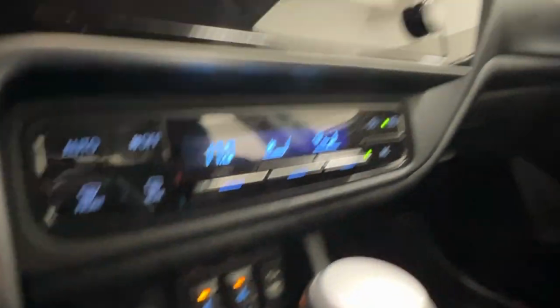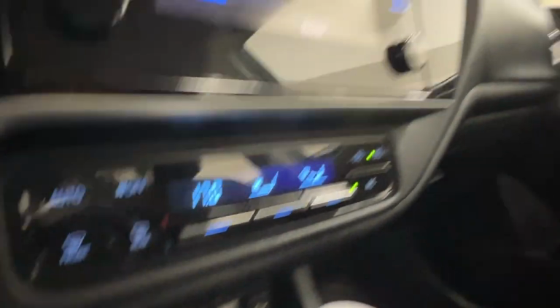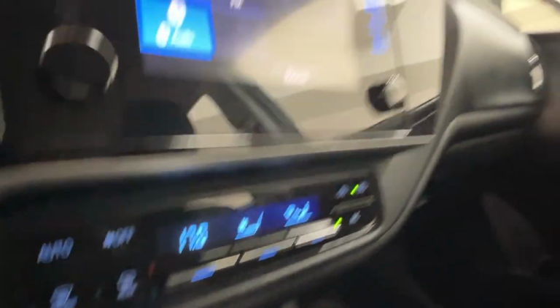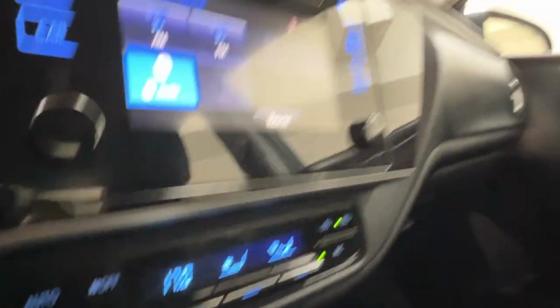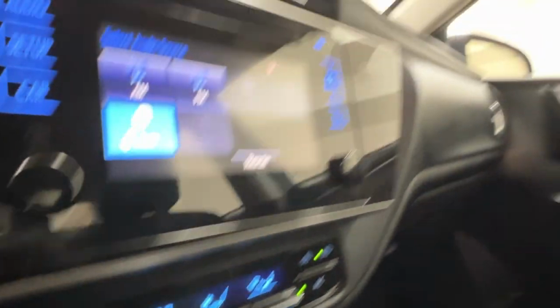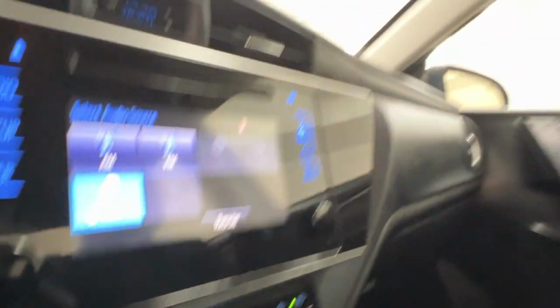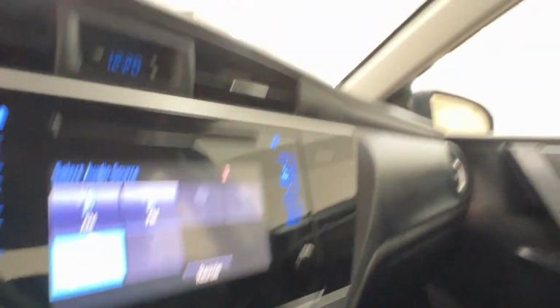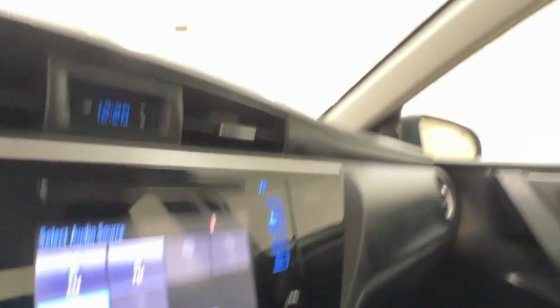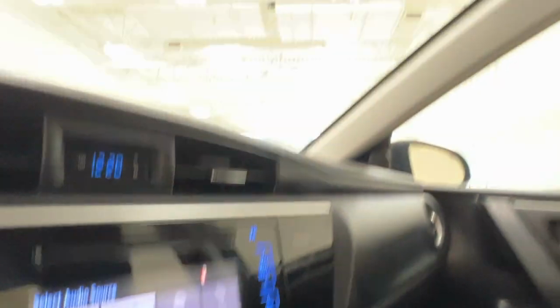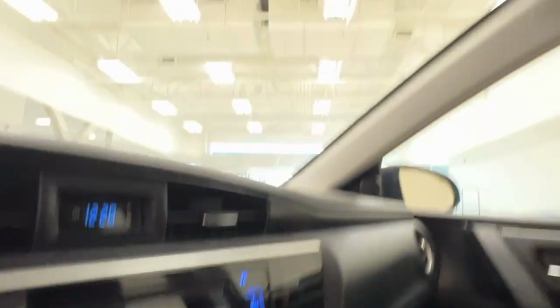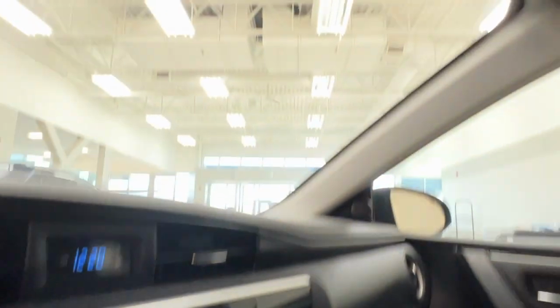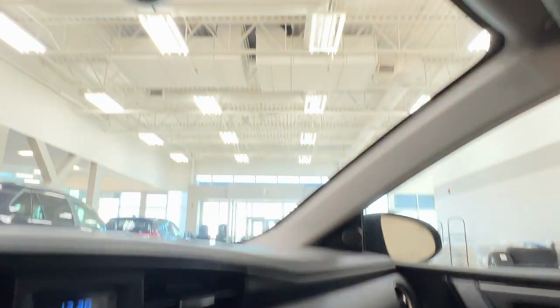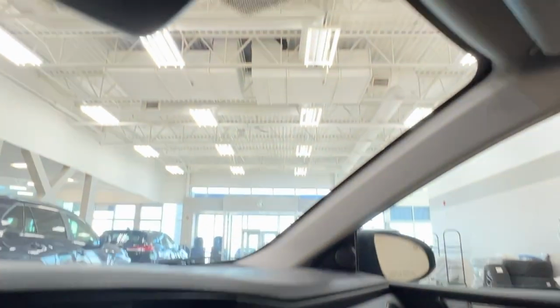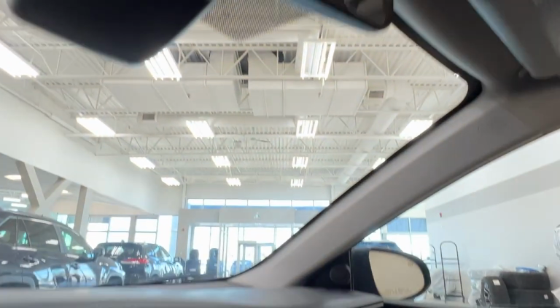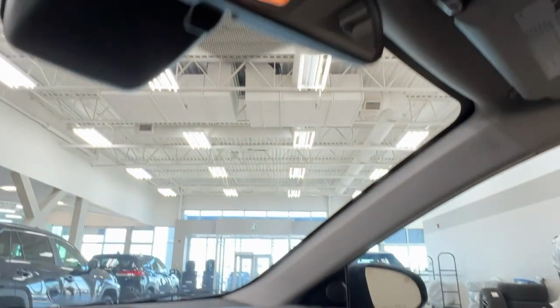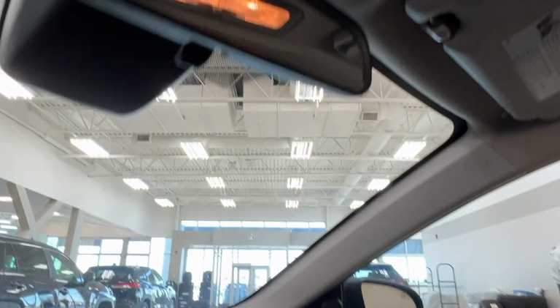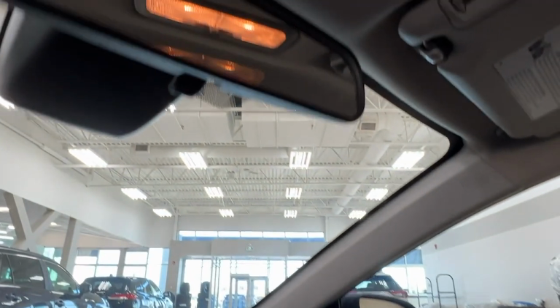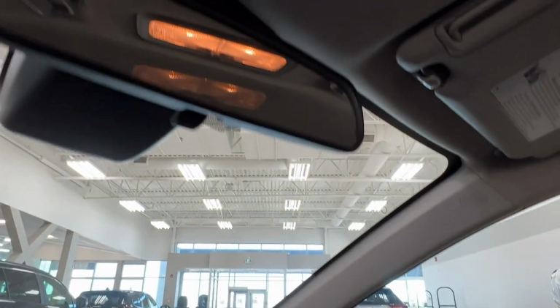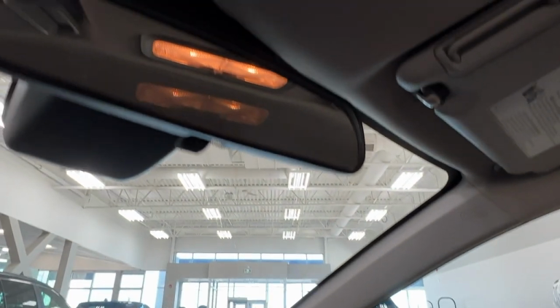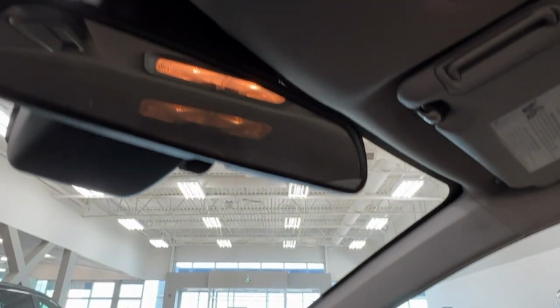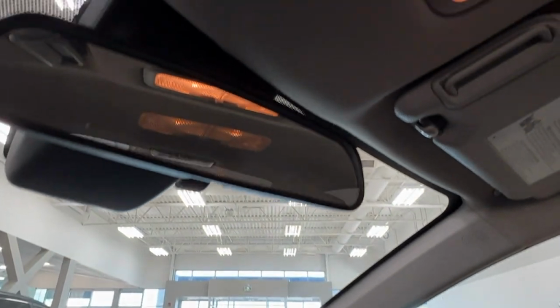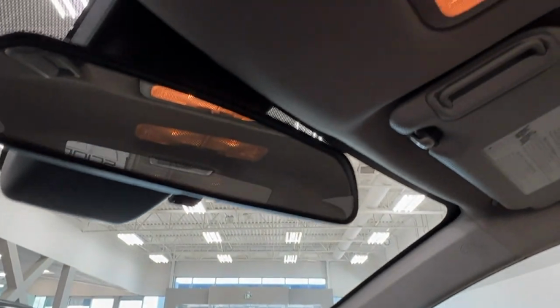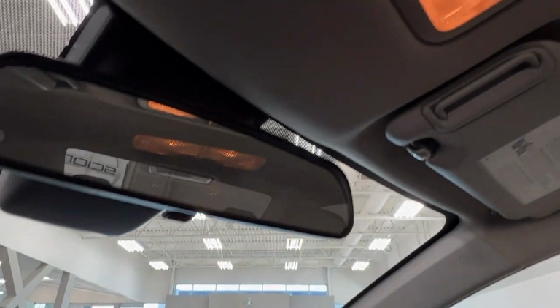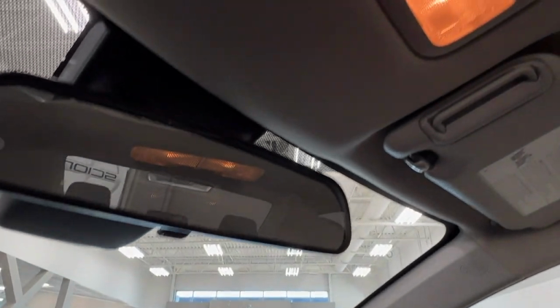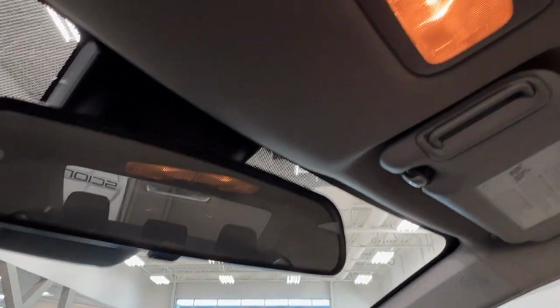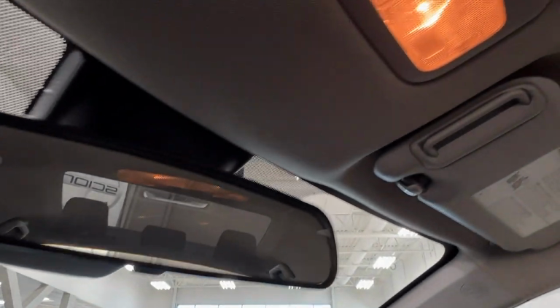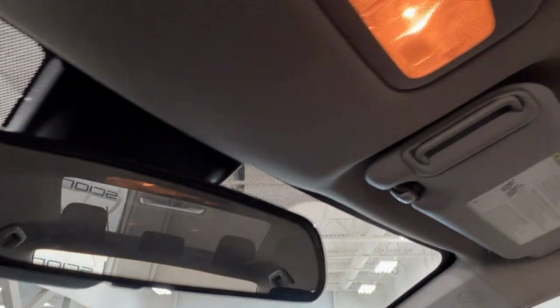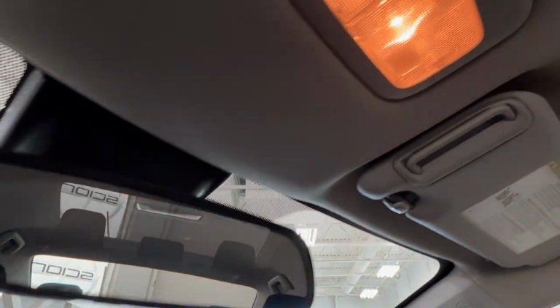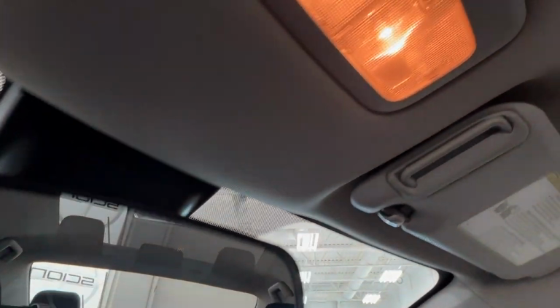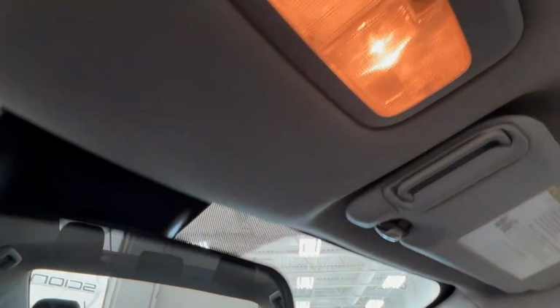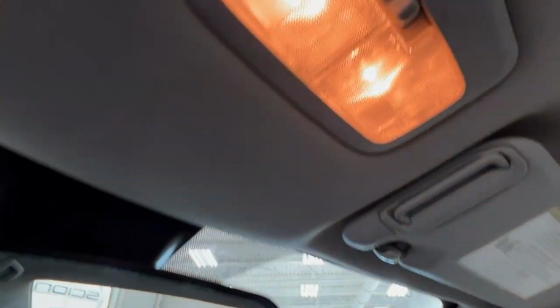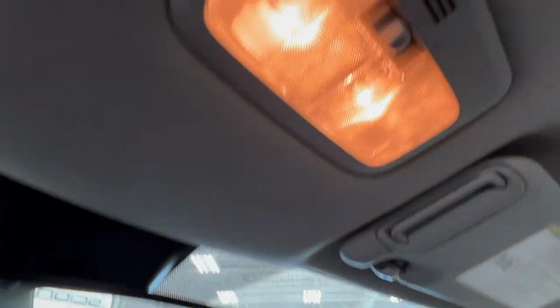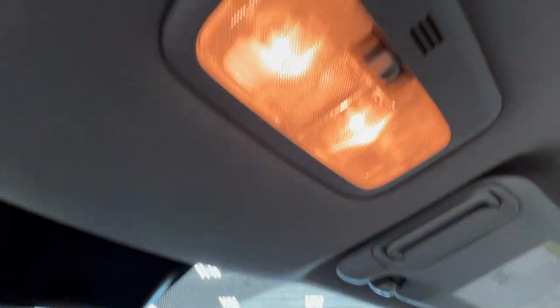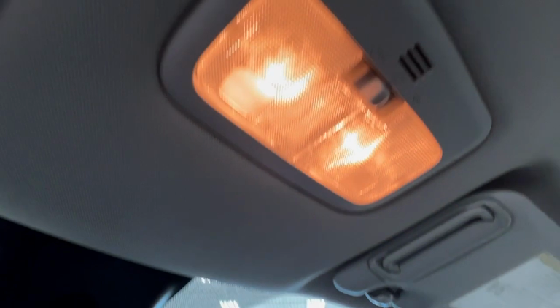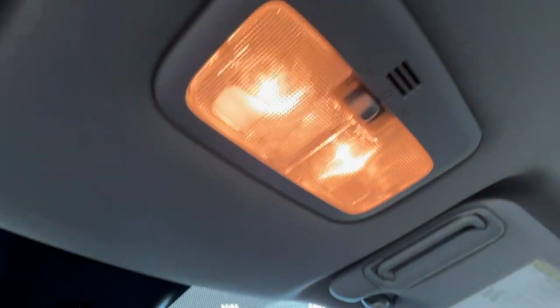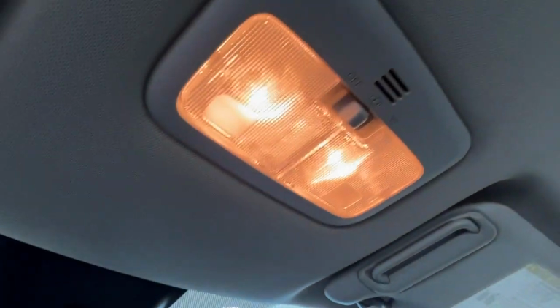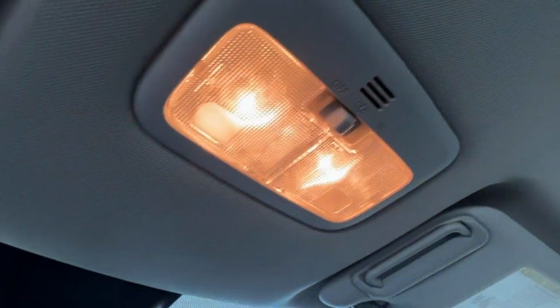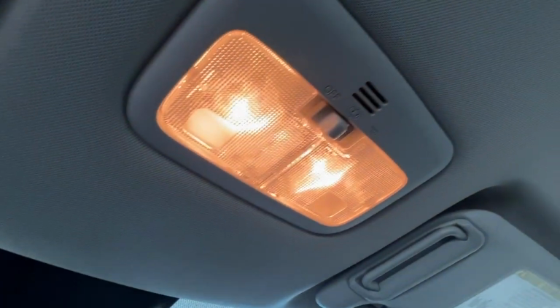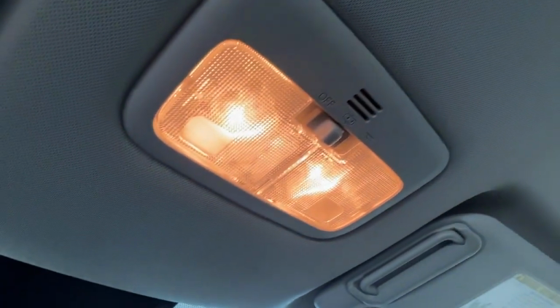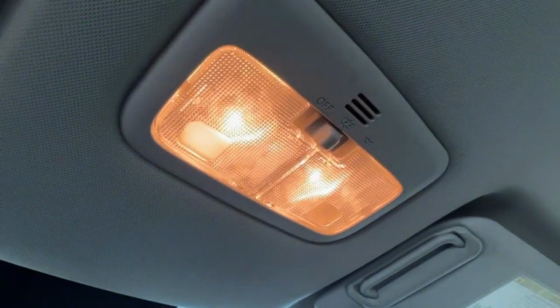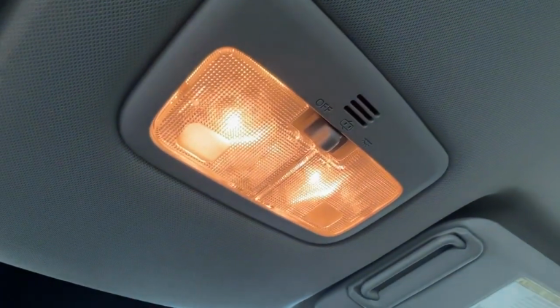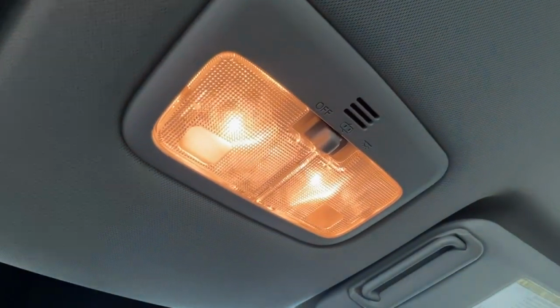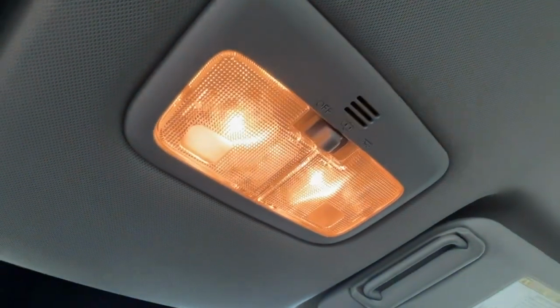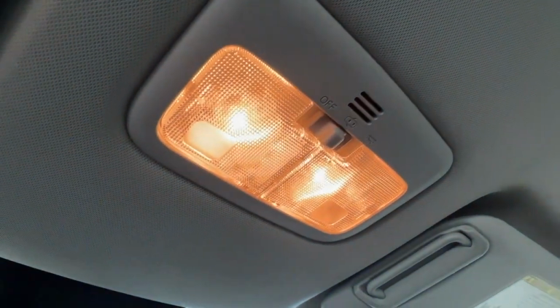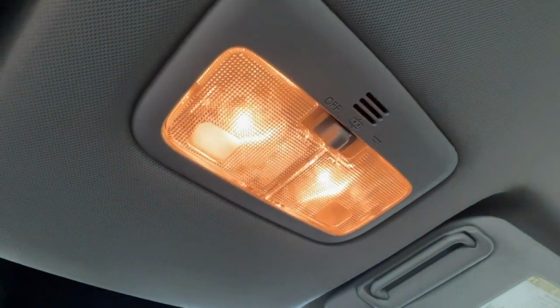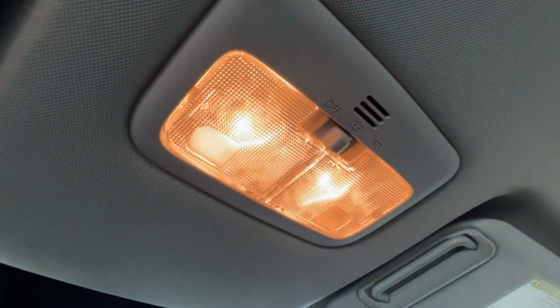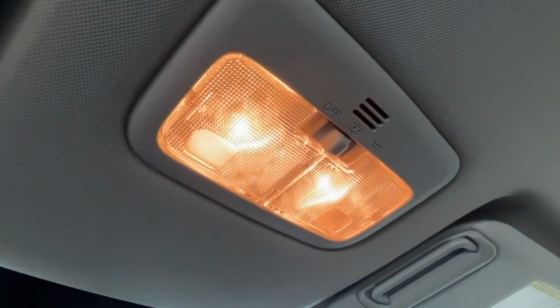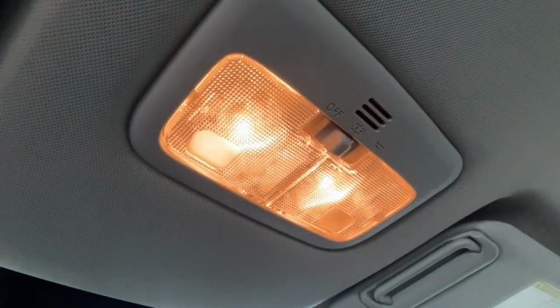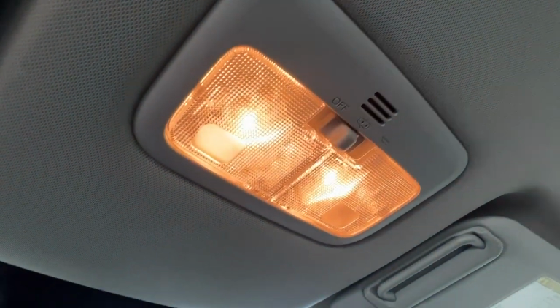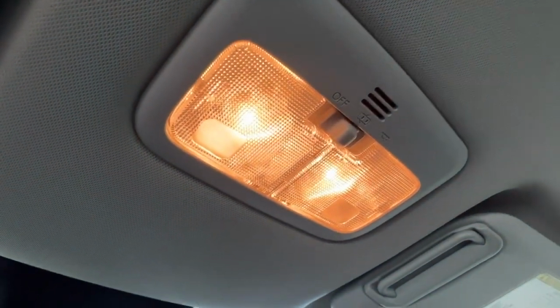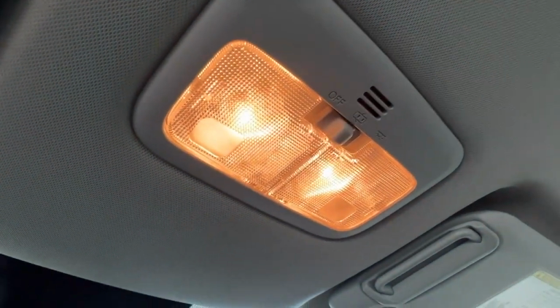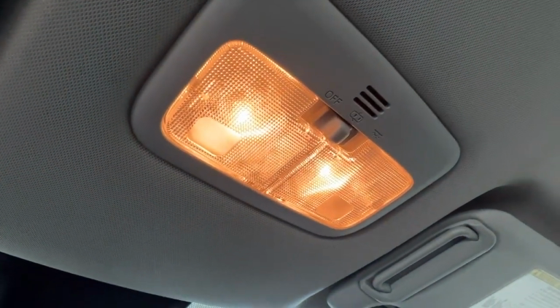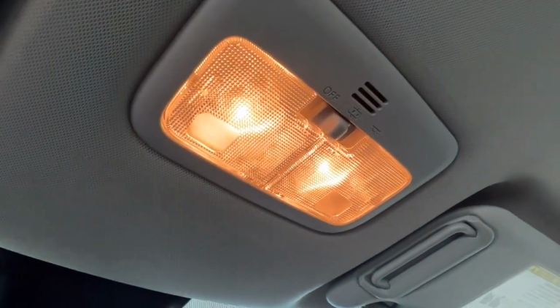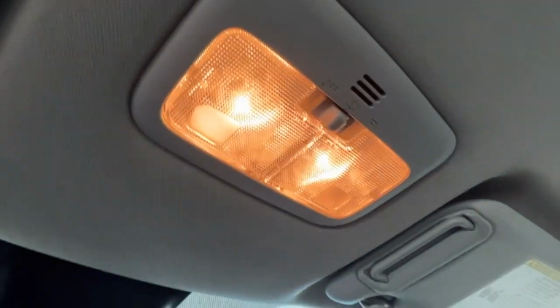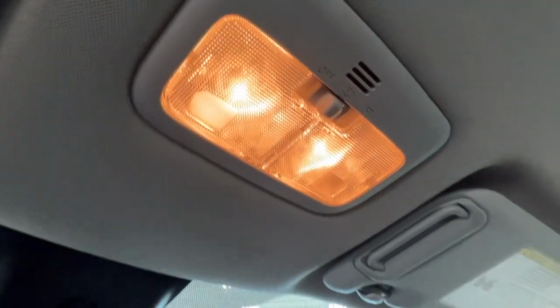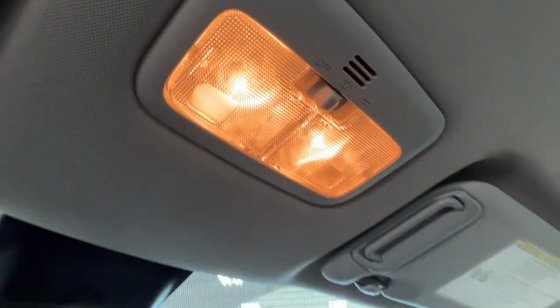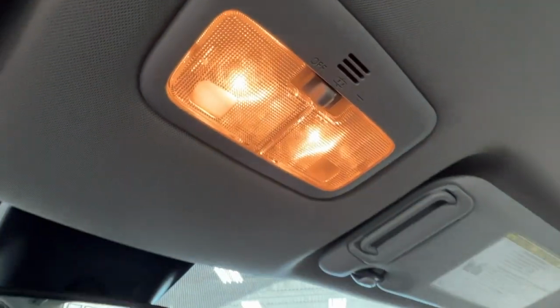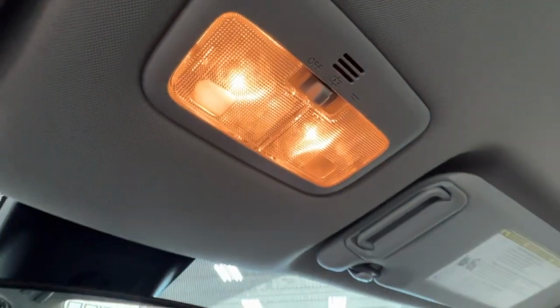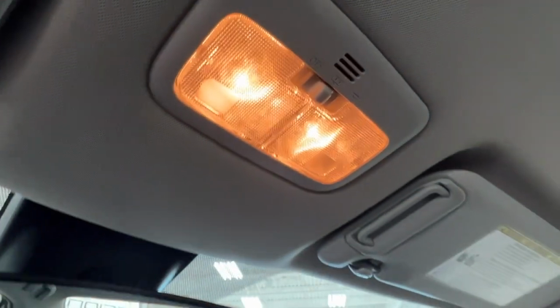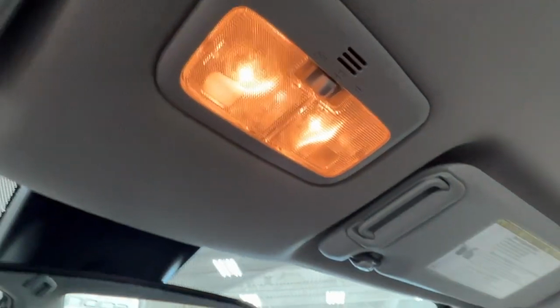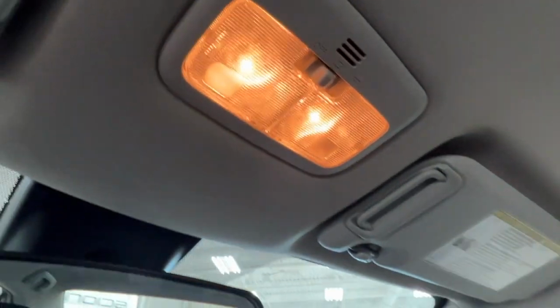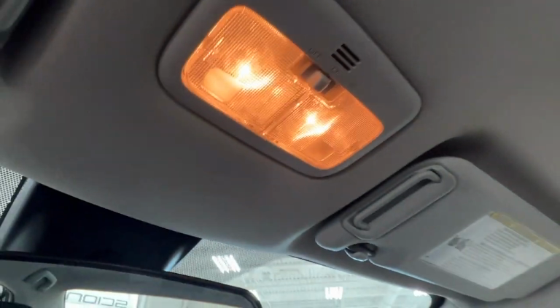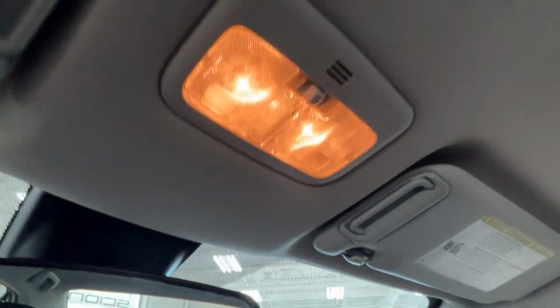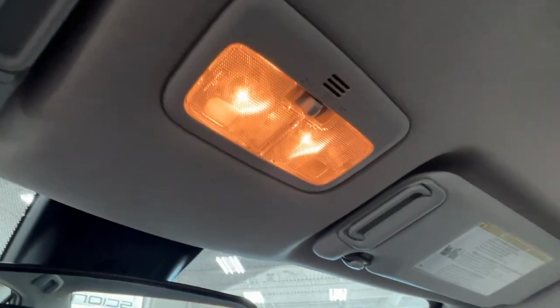Last but not least, looking straight up, this is where you have the controls for your overhead lighting.